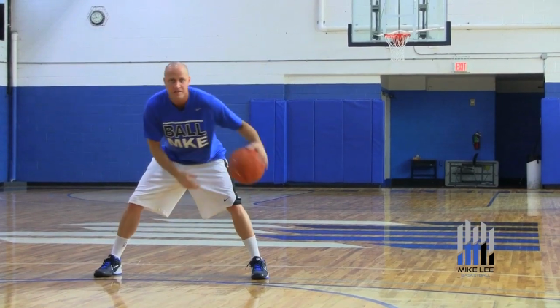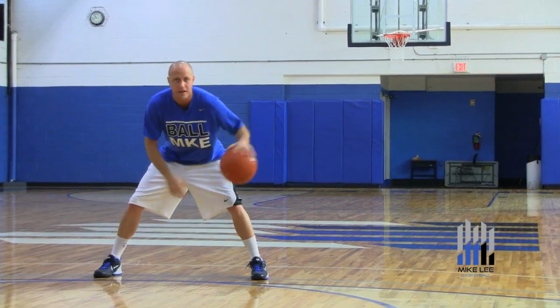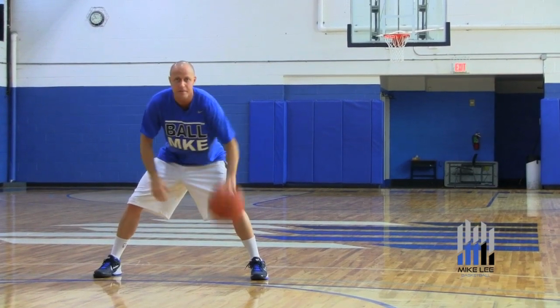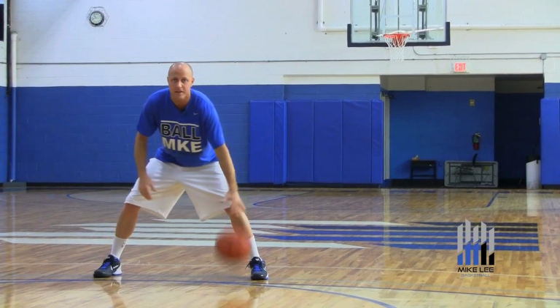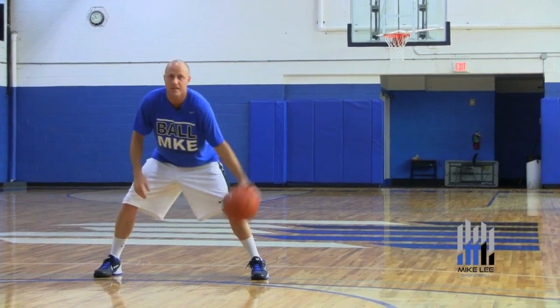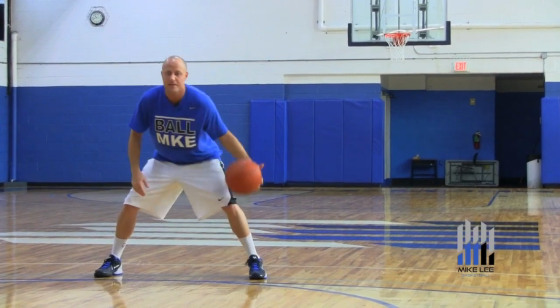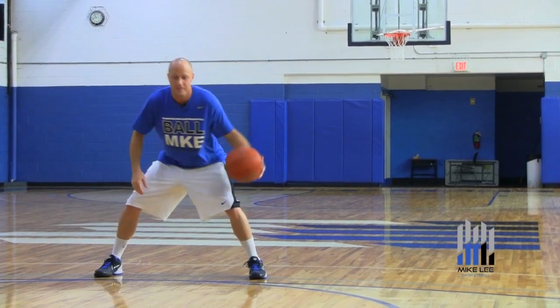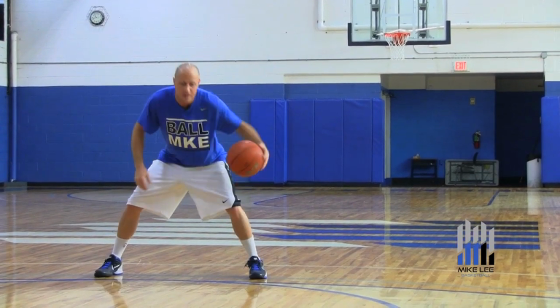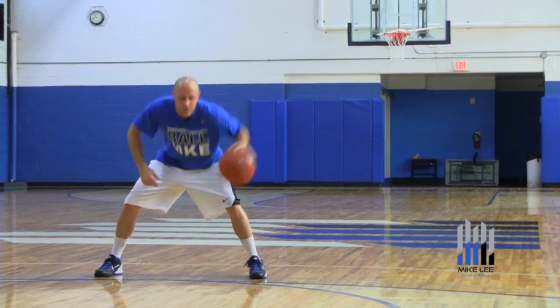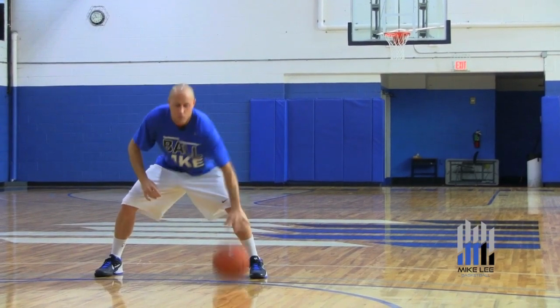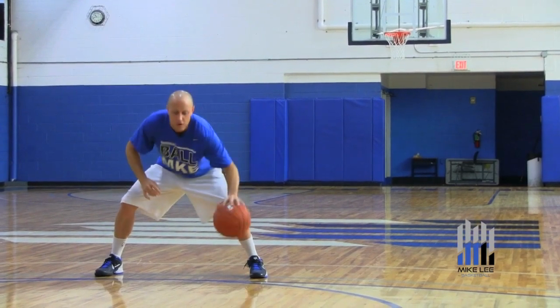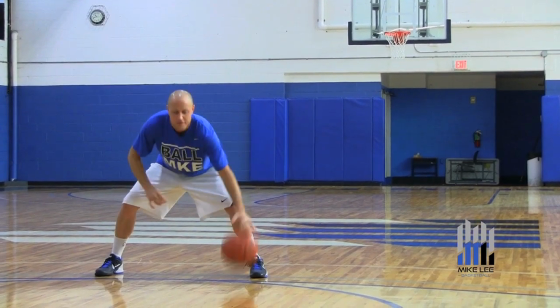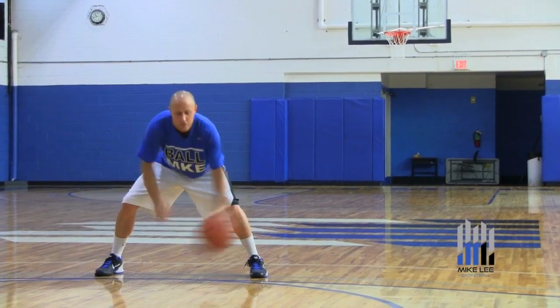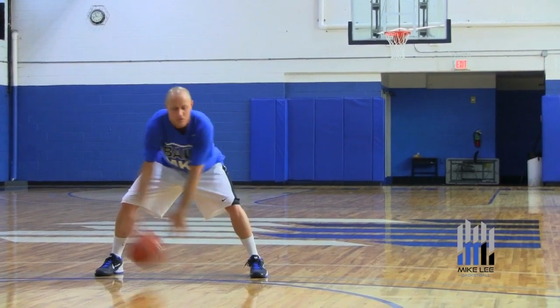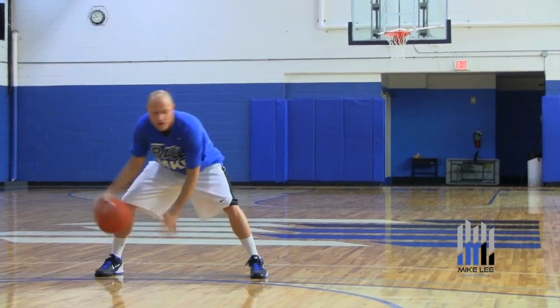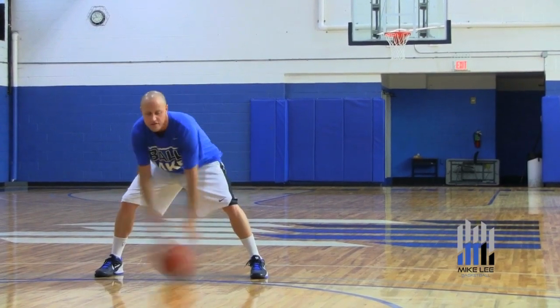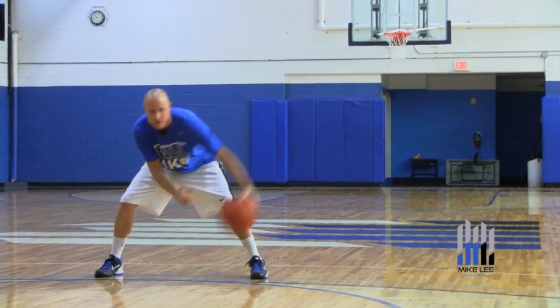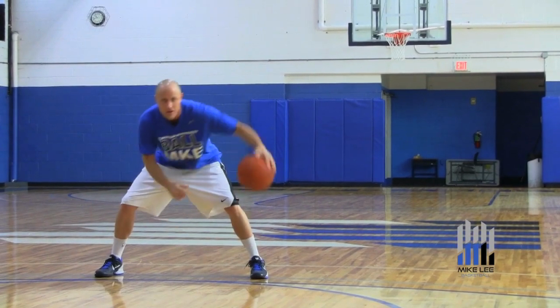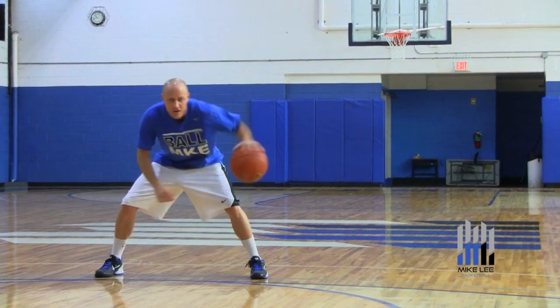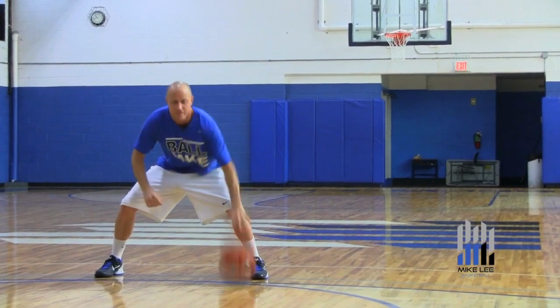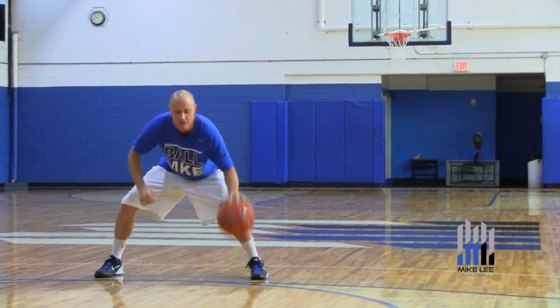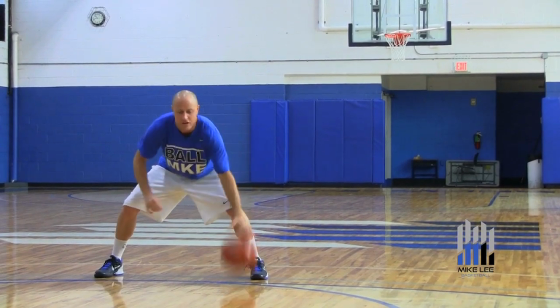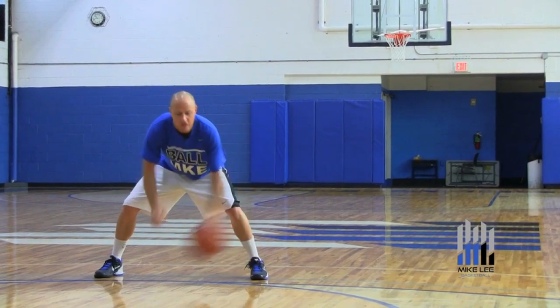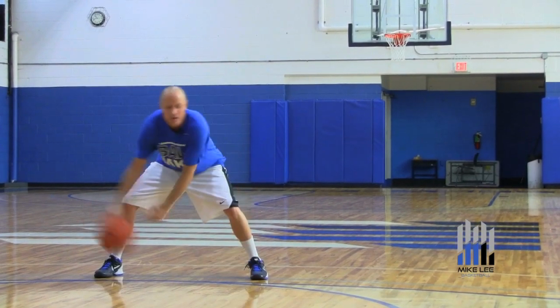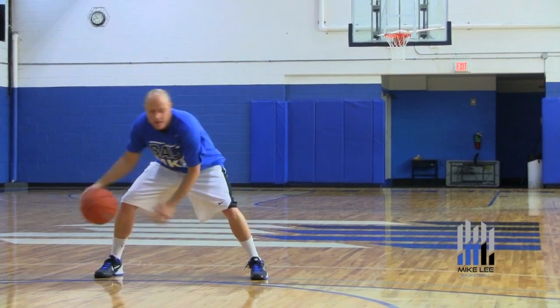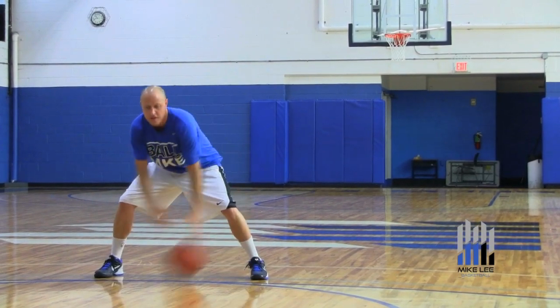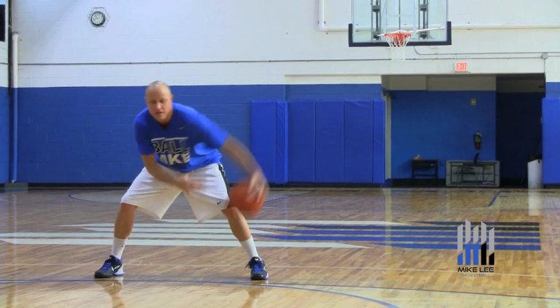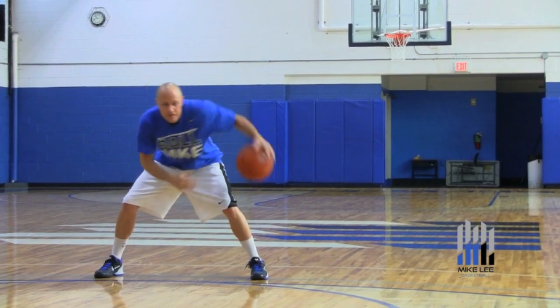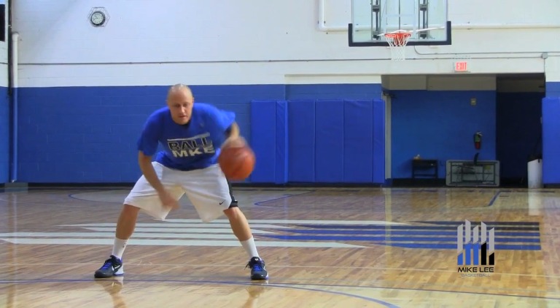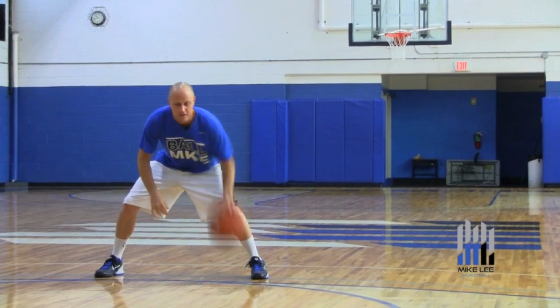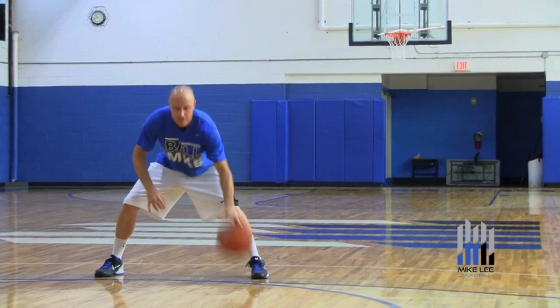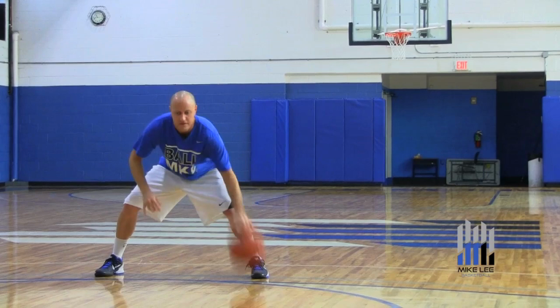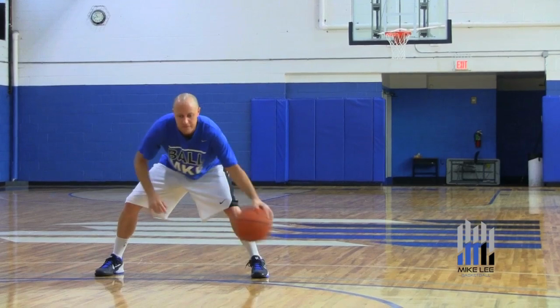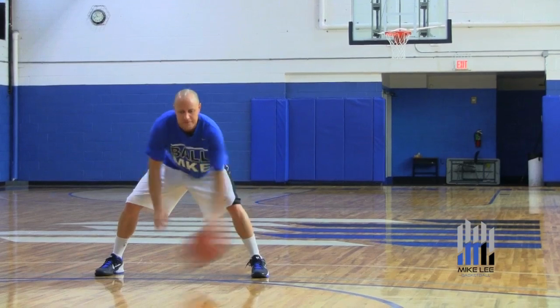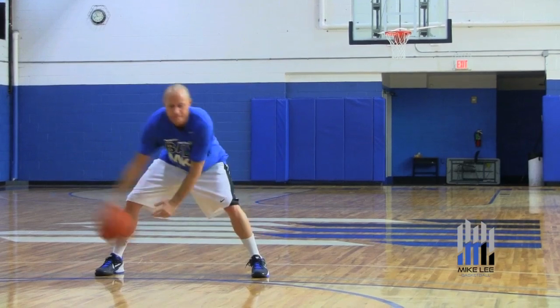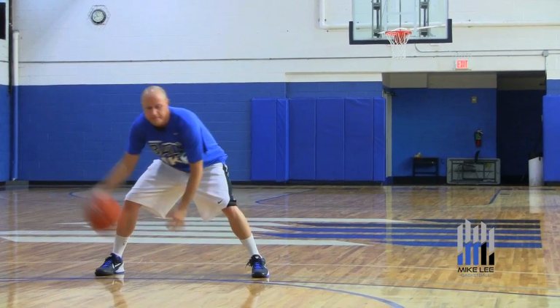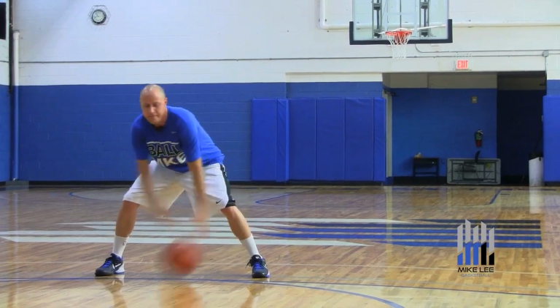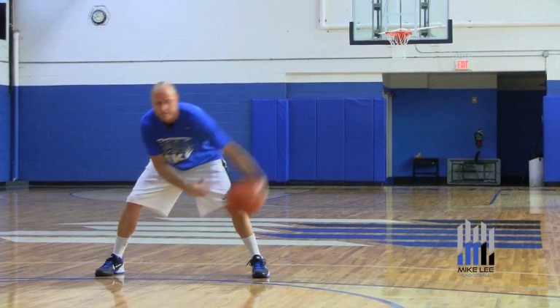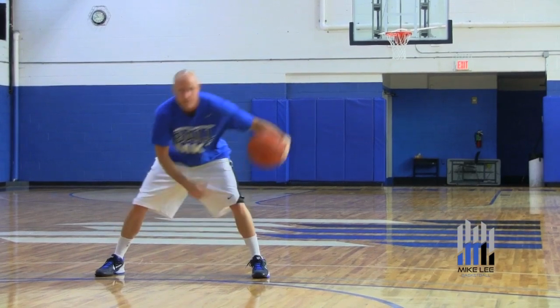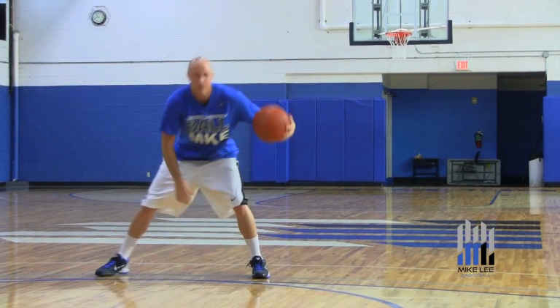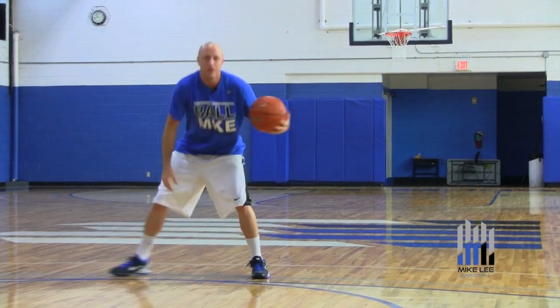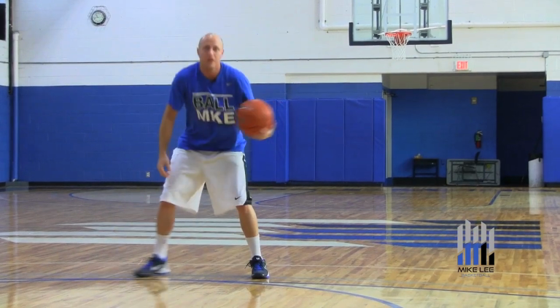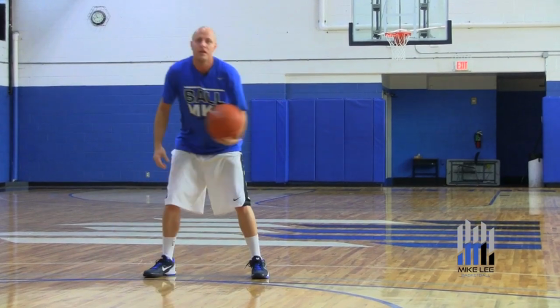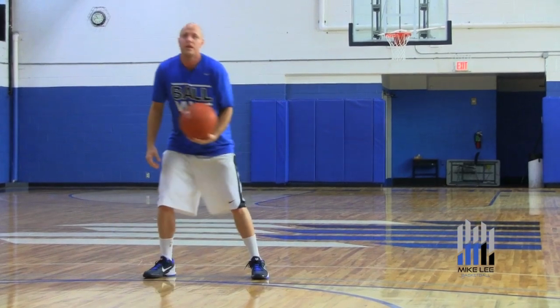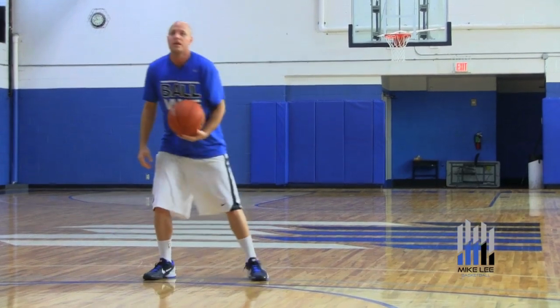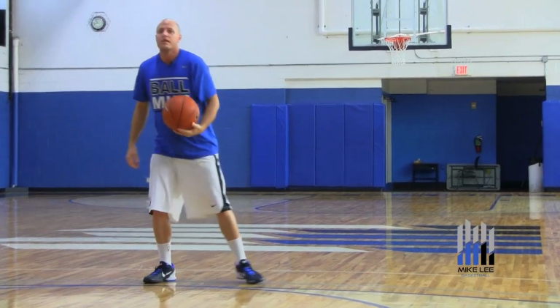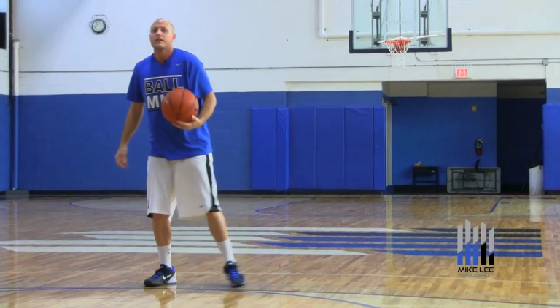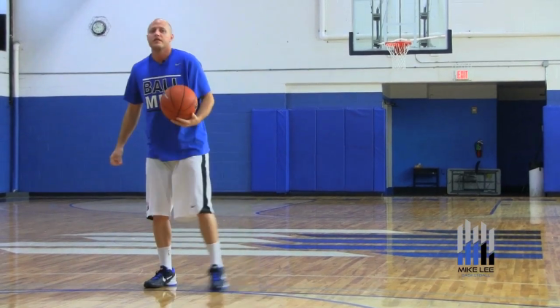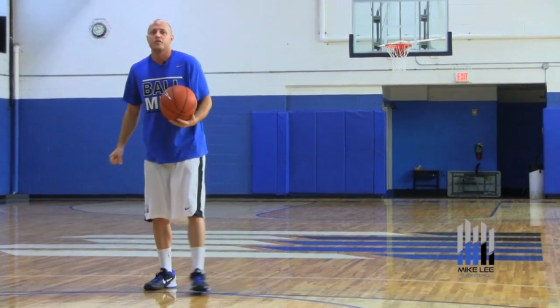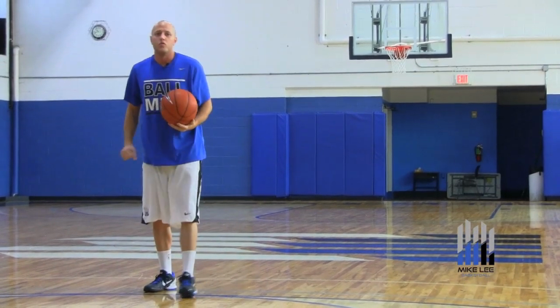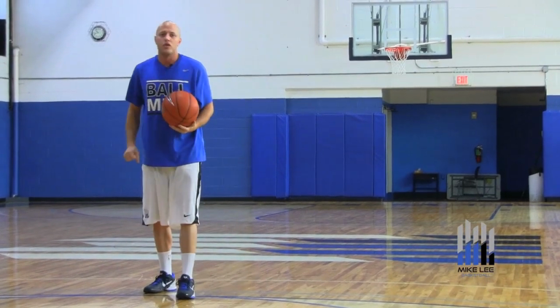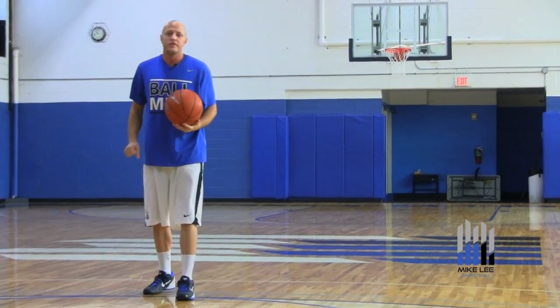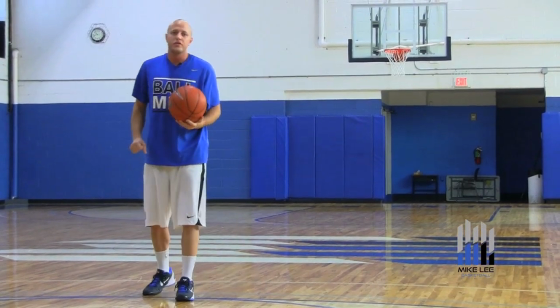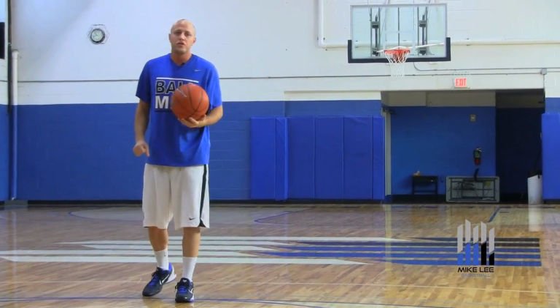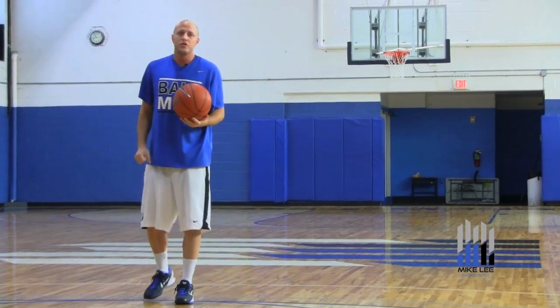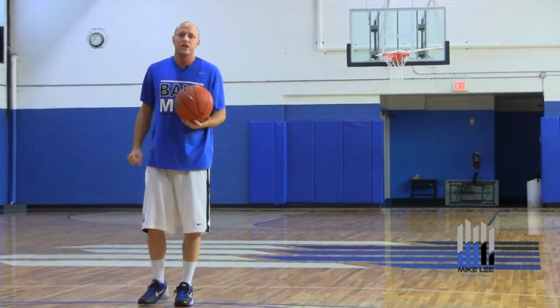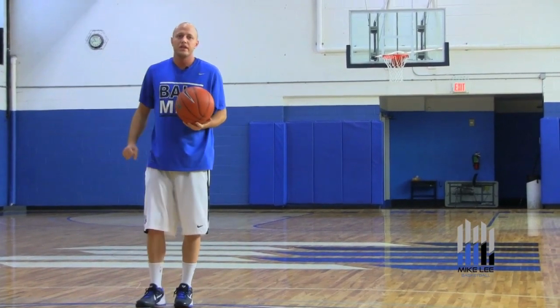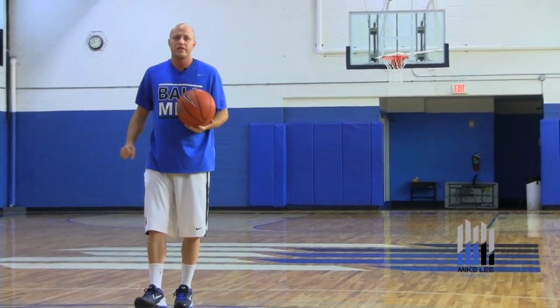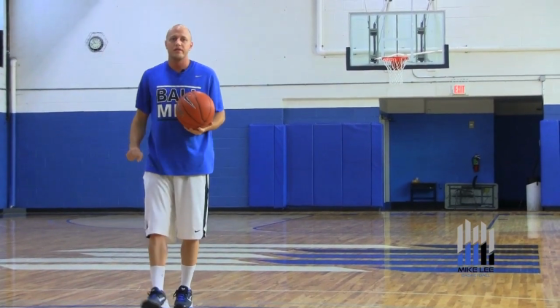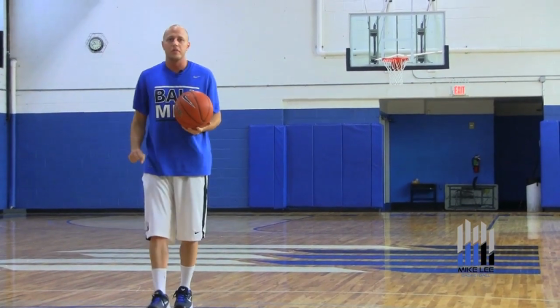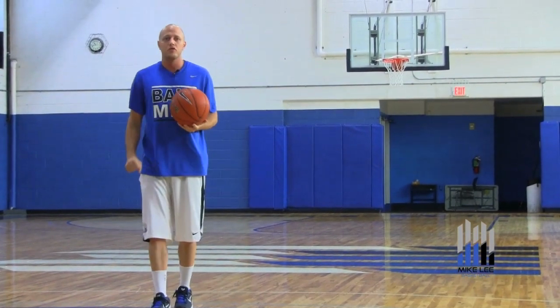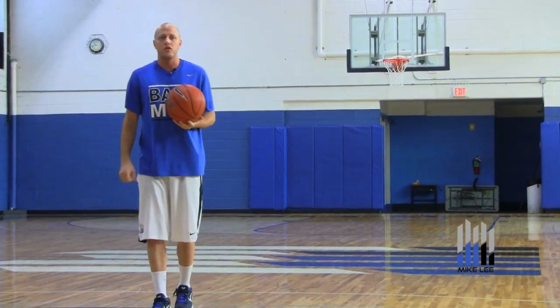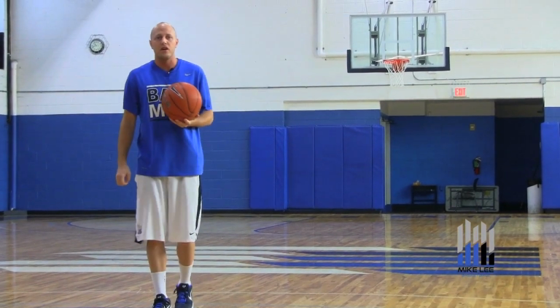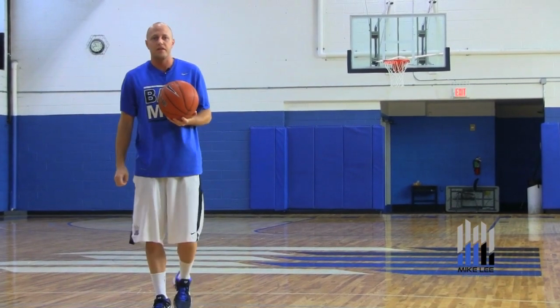Same thing with the left hand: one-two, cross, cross. That's the one-two double cross.